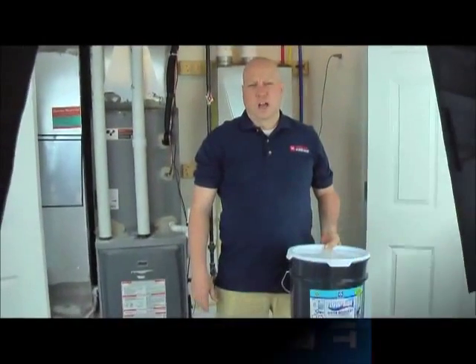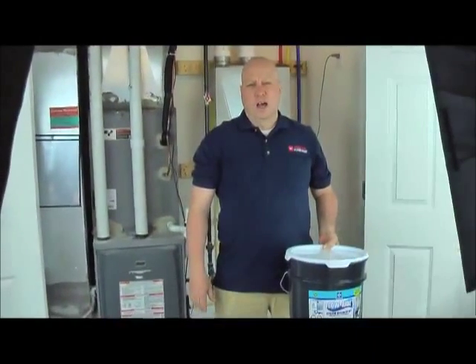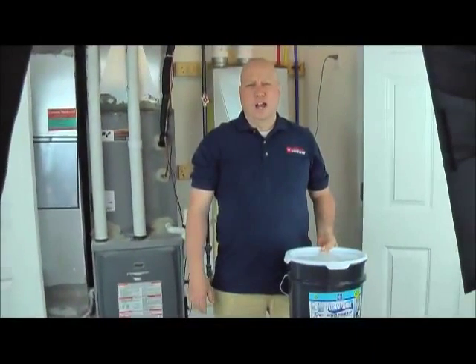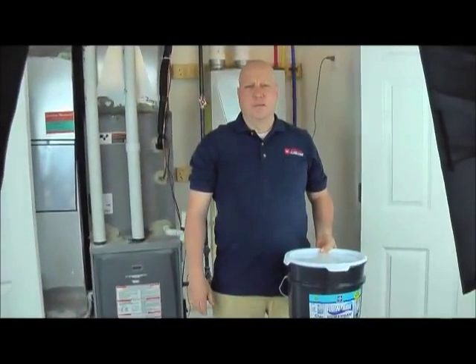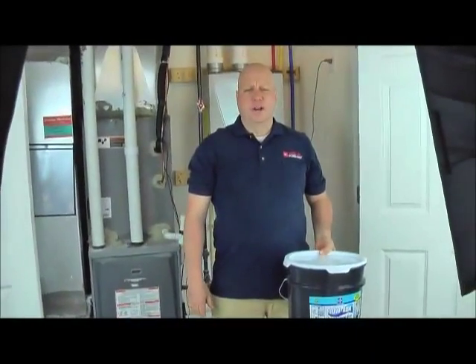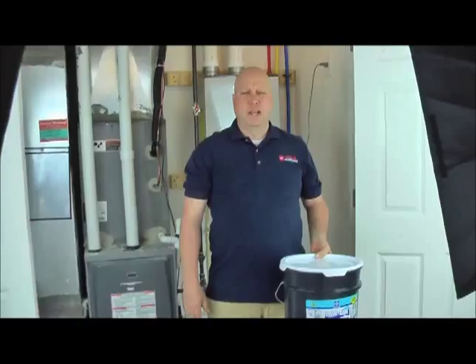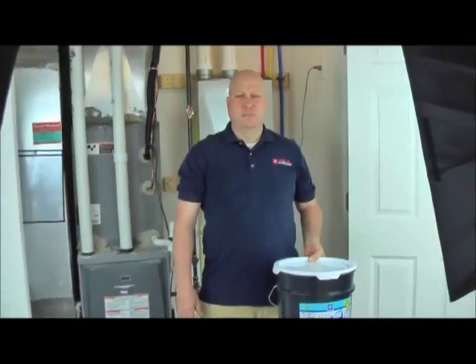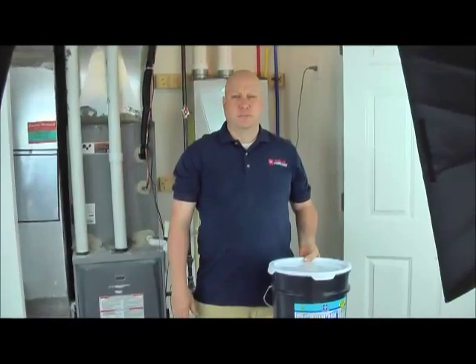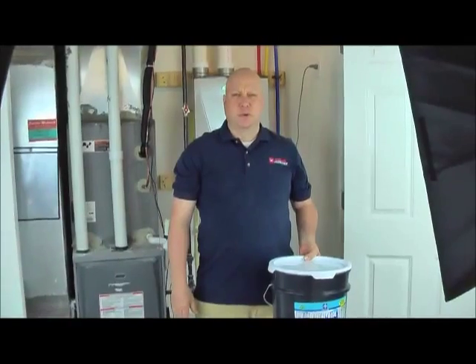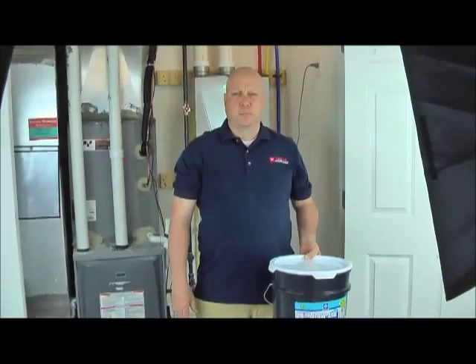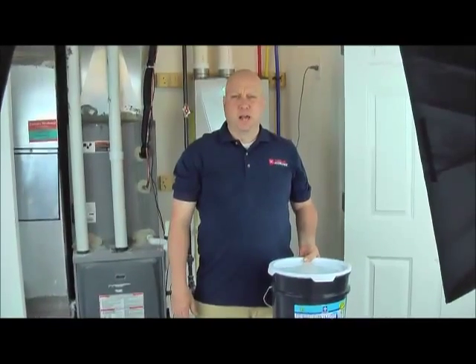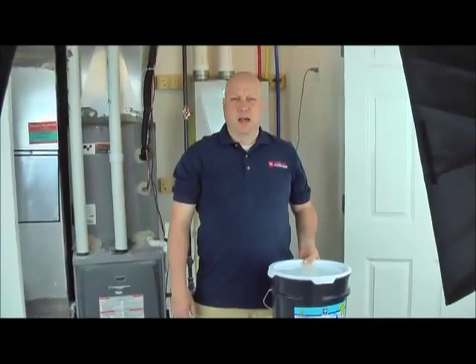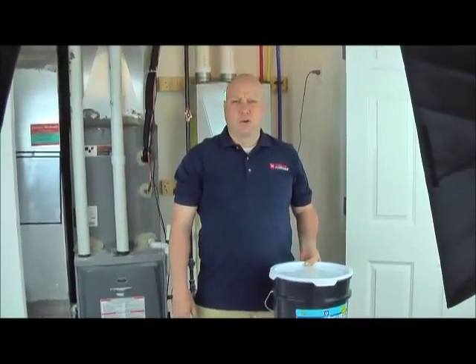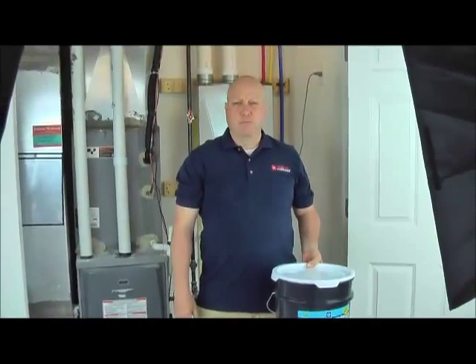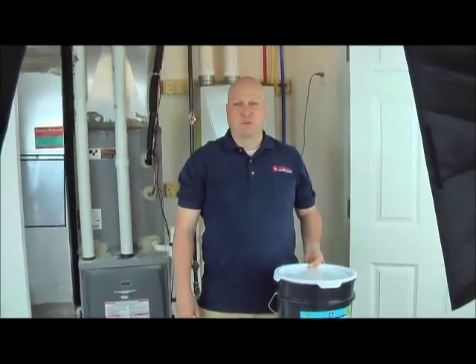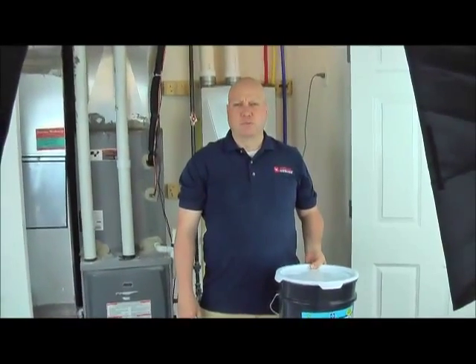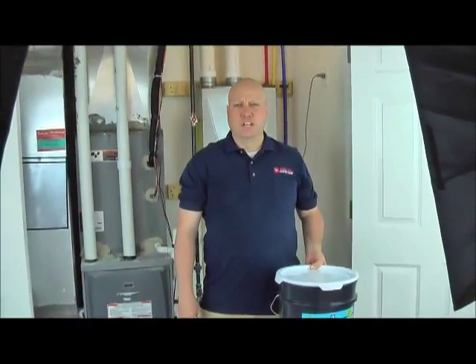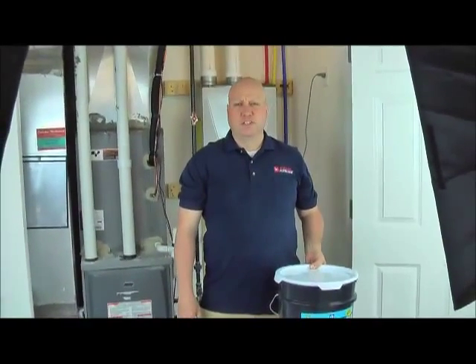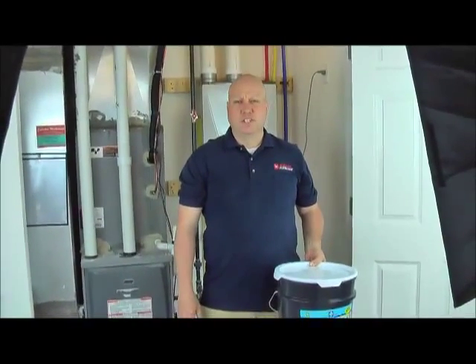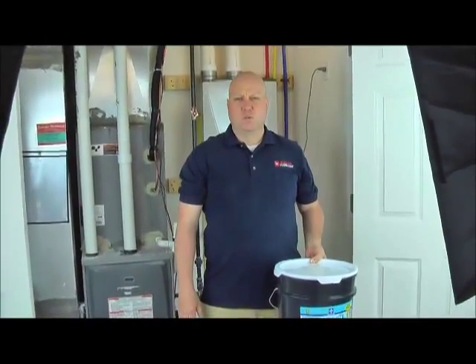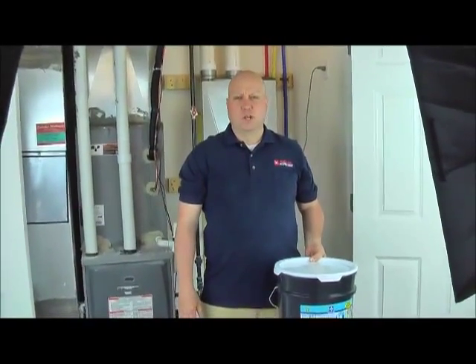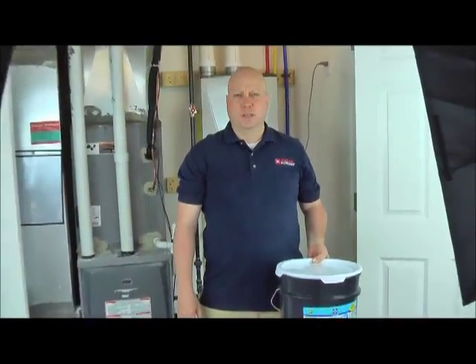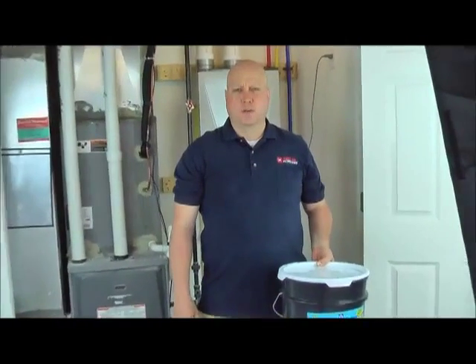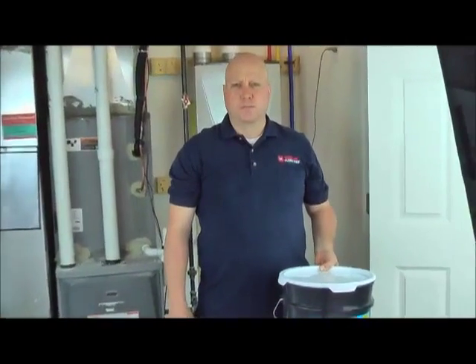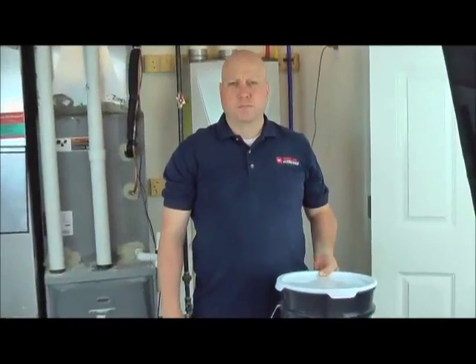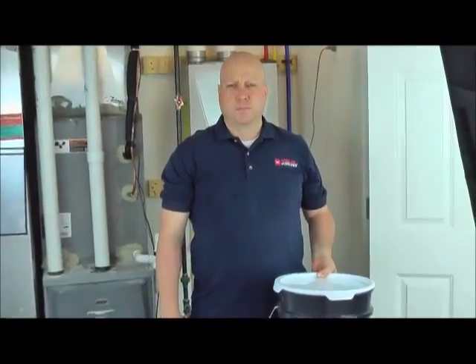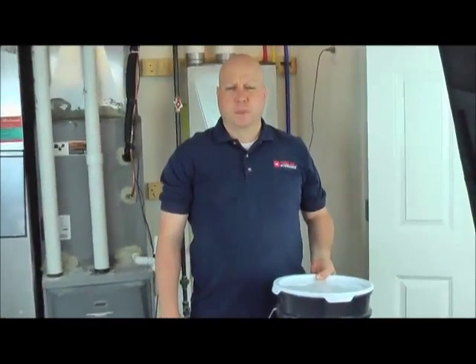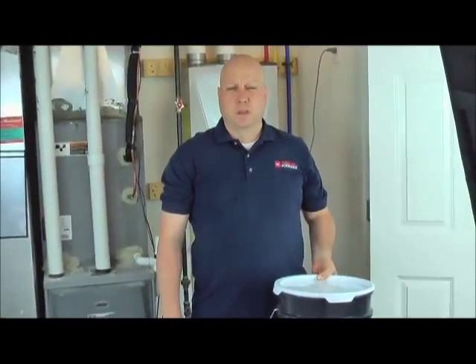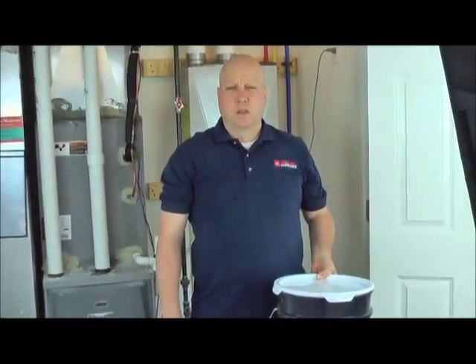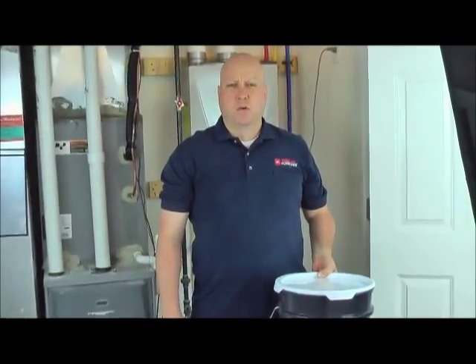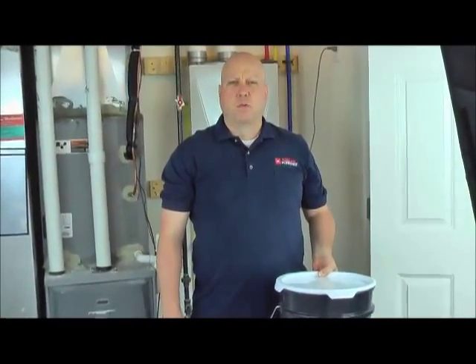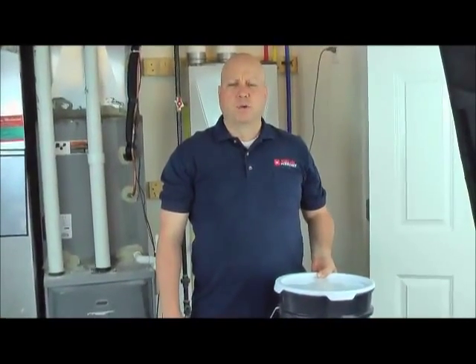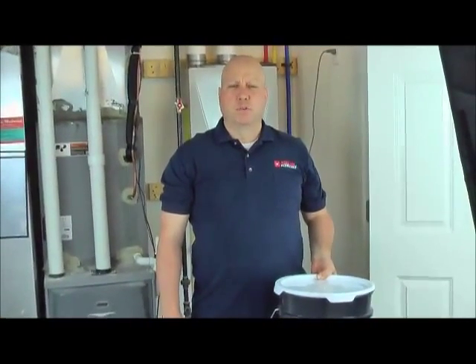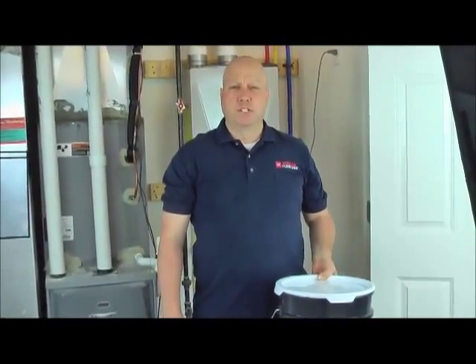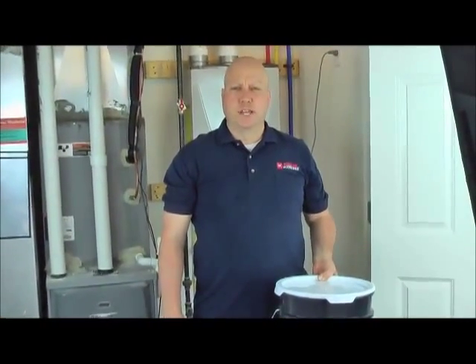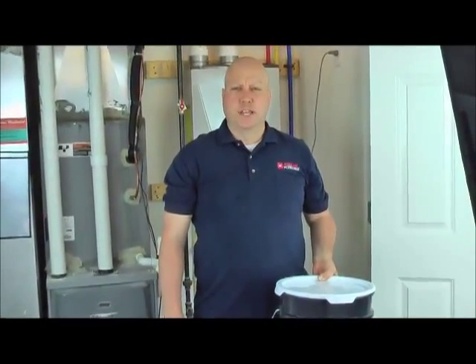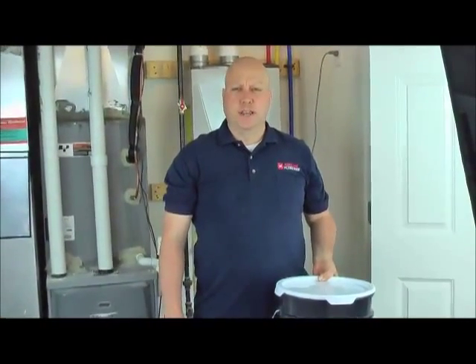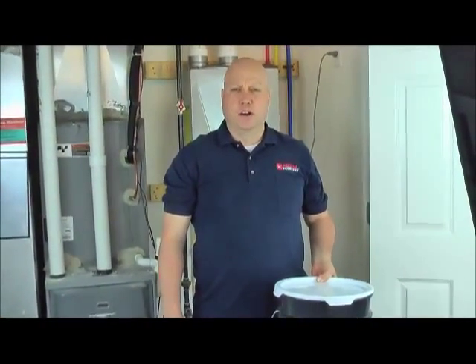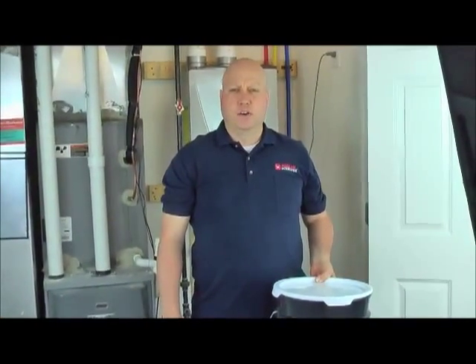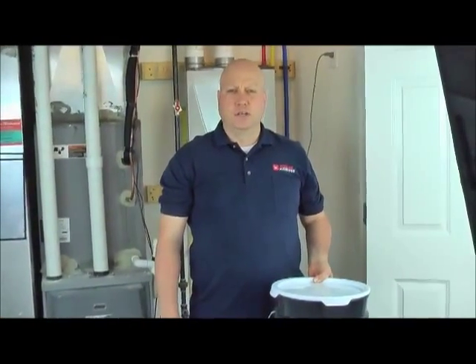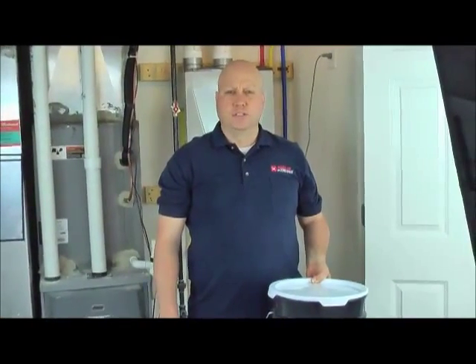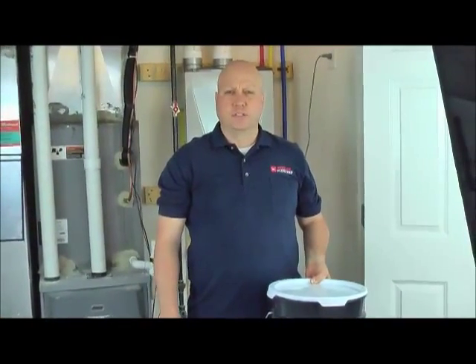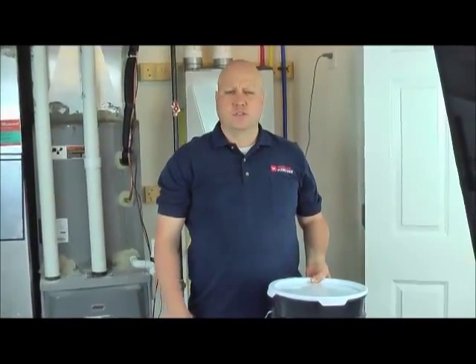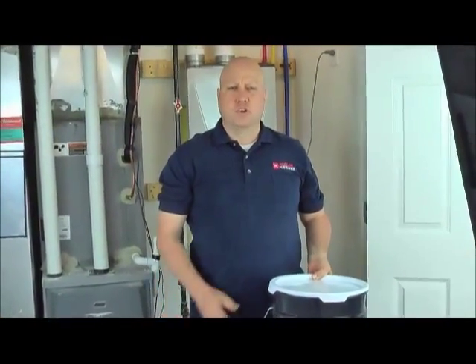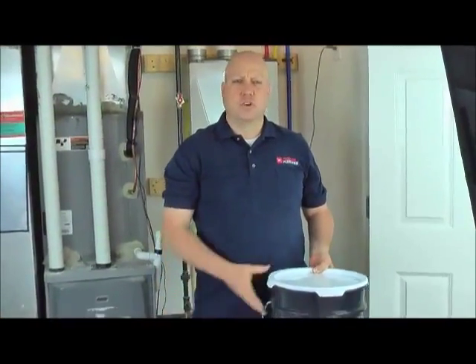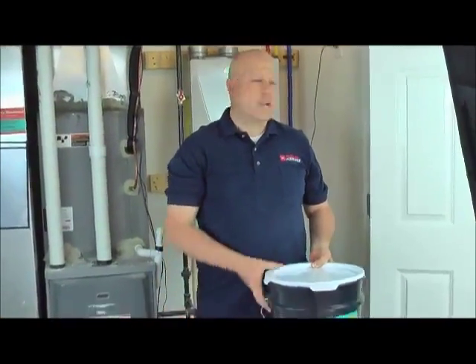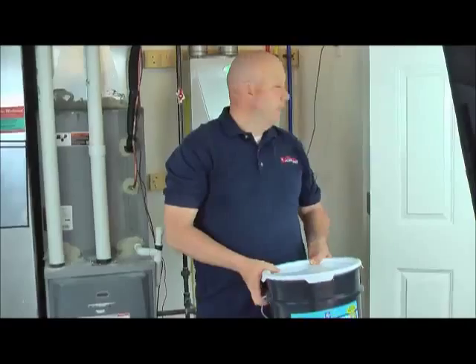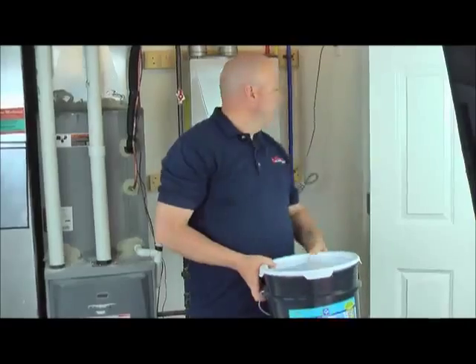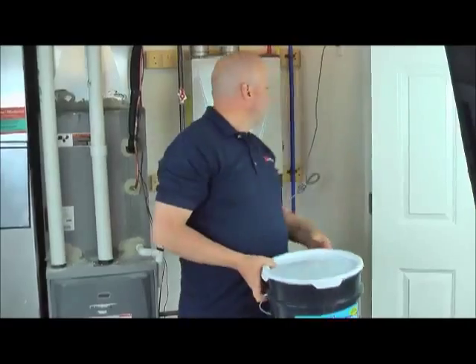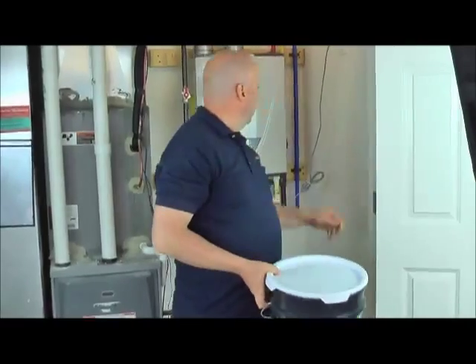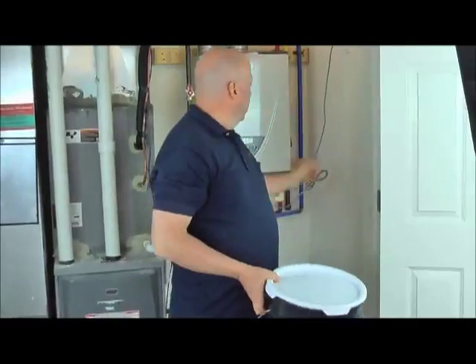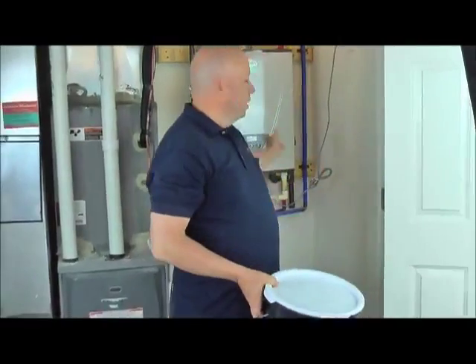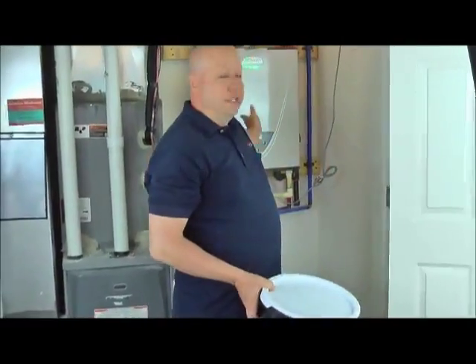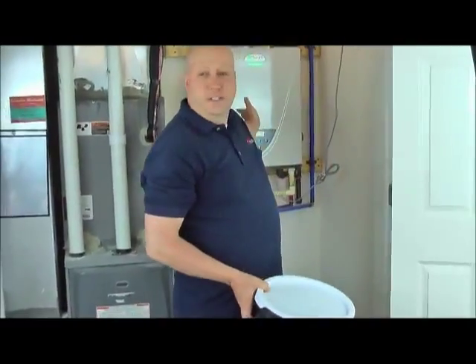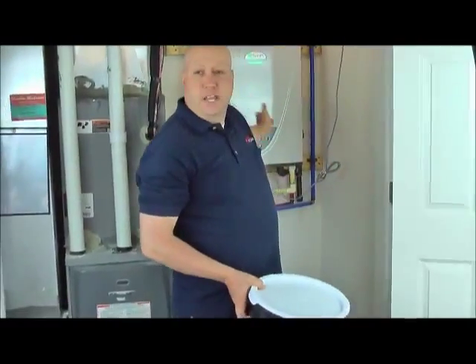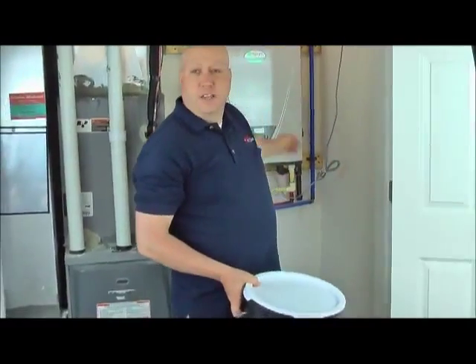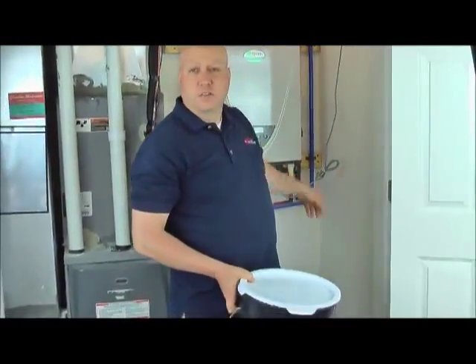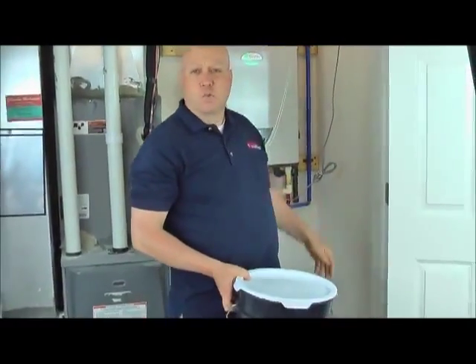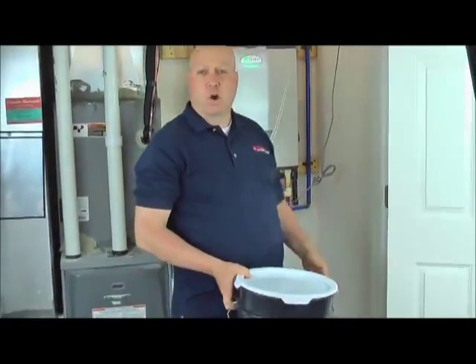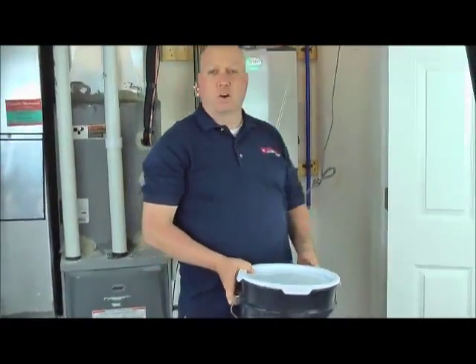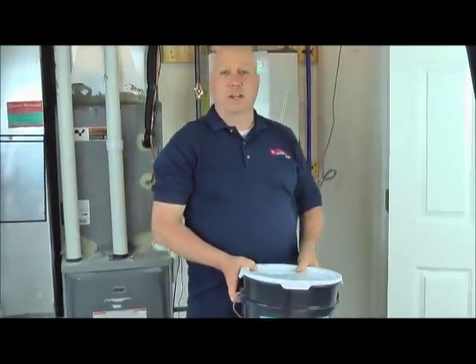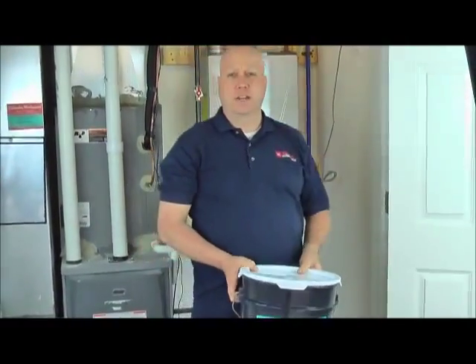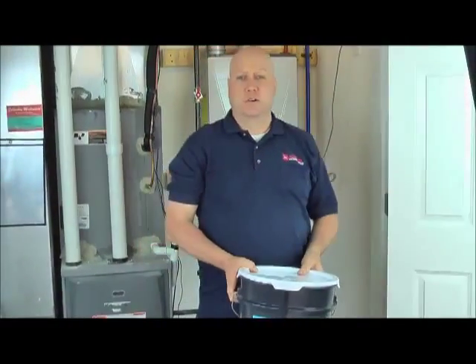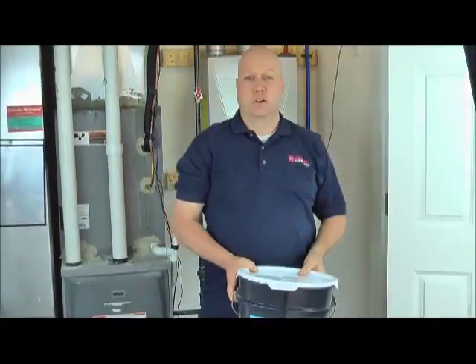Hi, my name is Bill Blau. I'm from J.C. Whitlam. What we're doing today is showing you how to clean a tankless water heater.